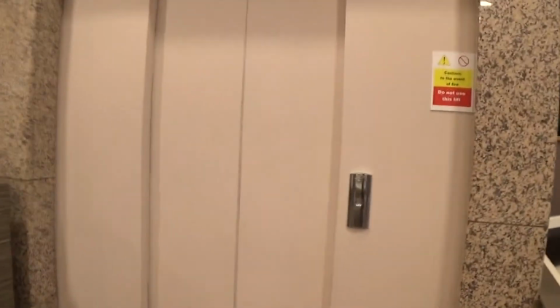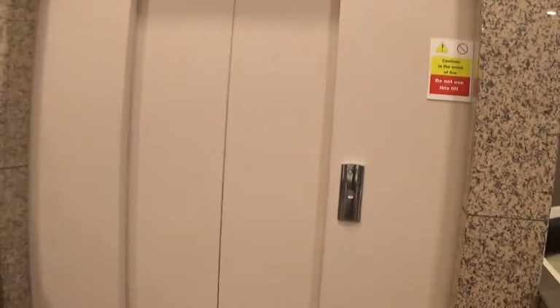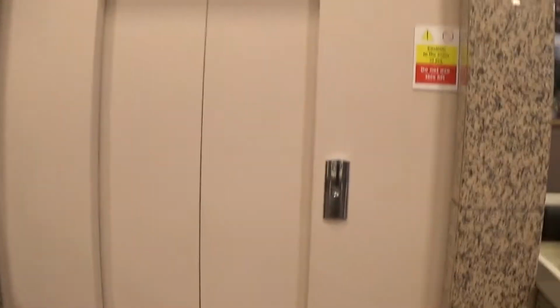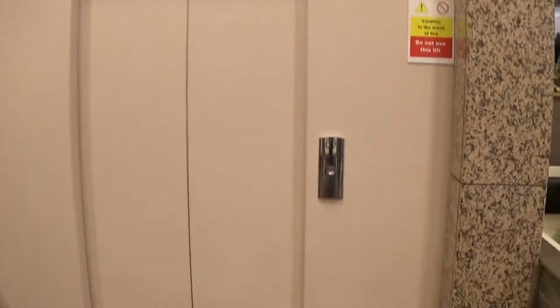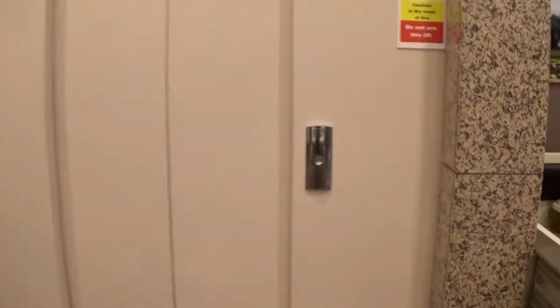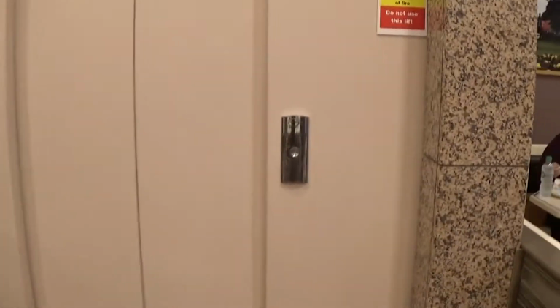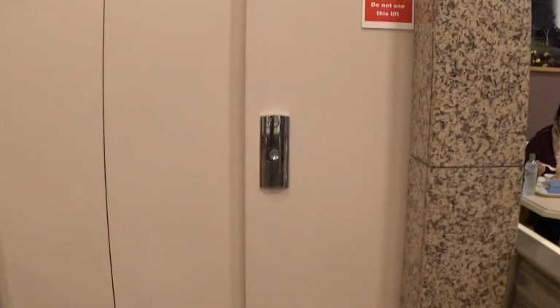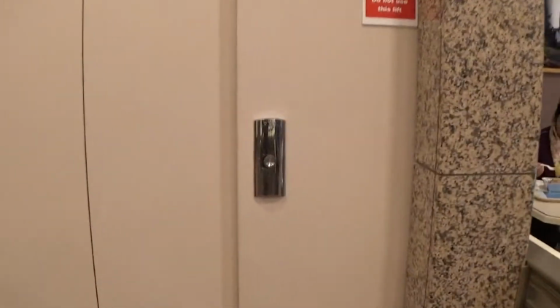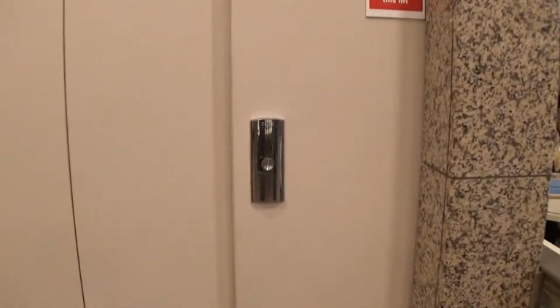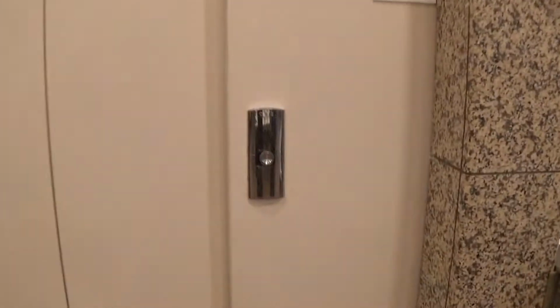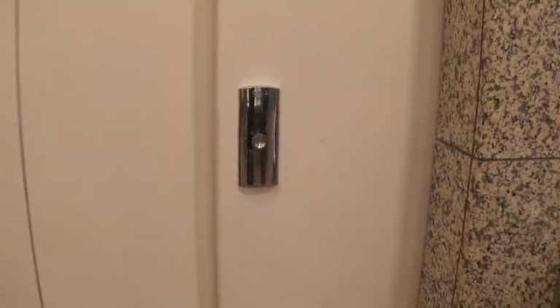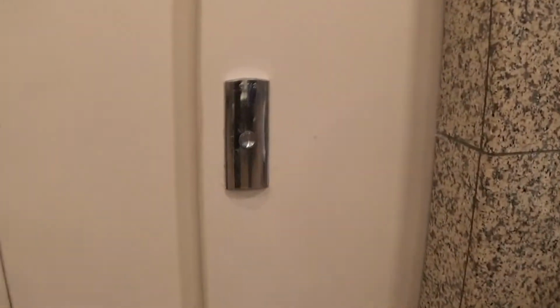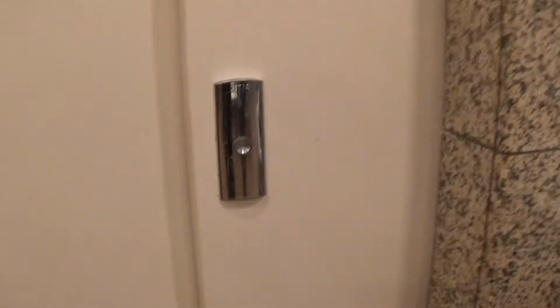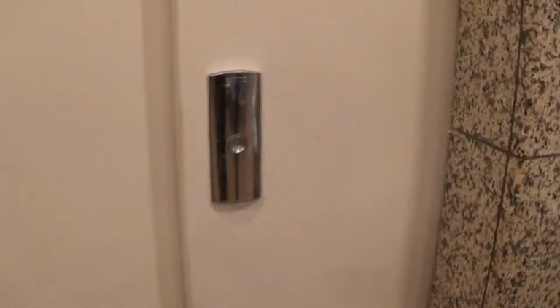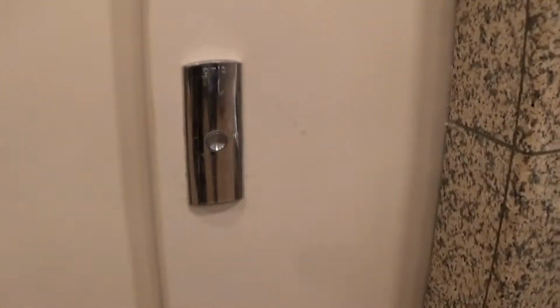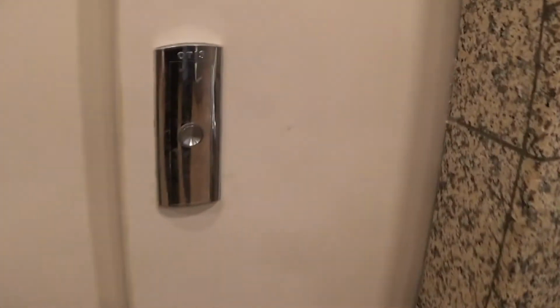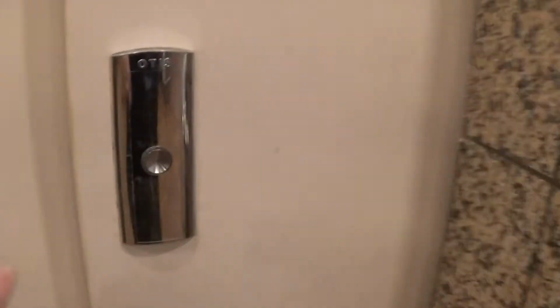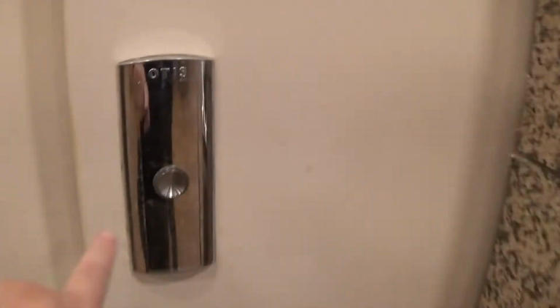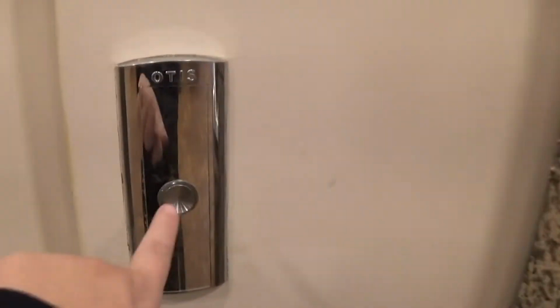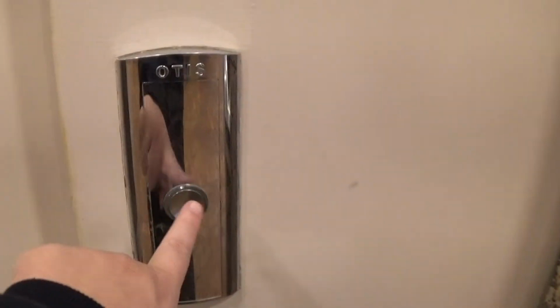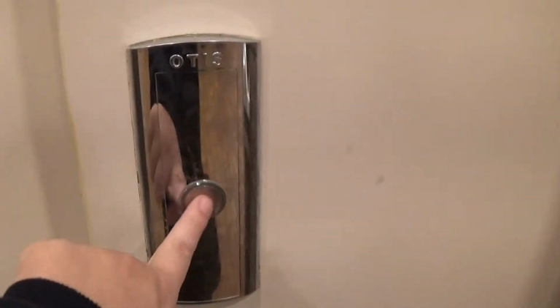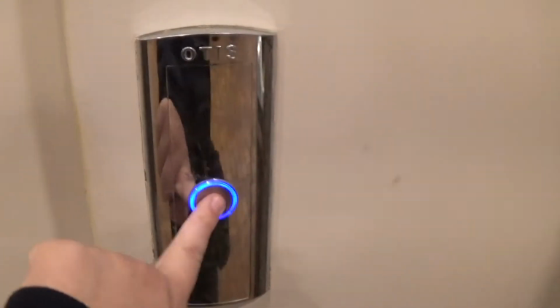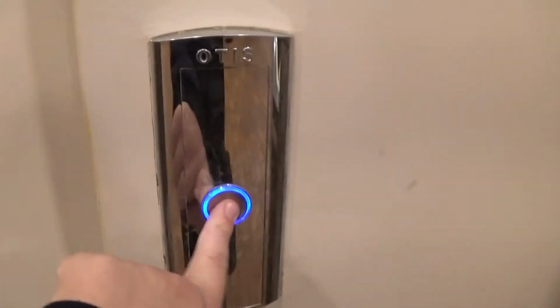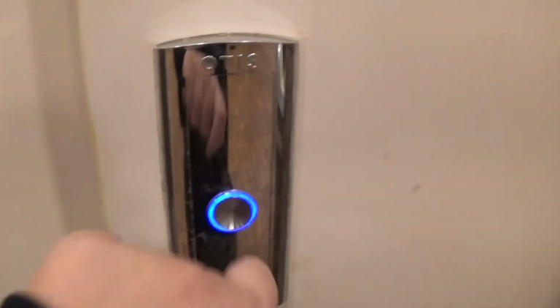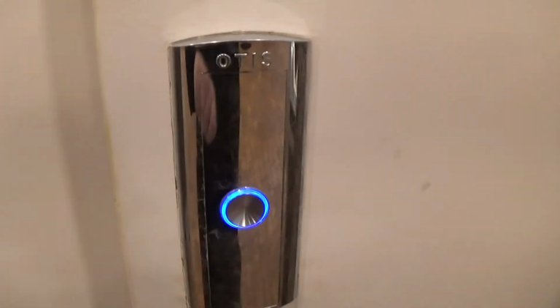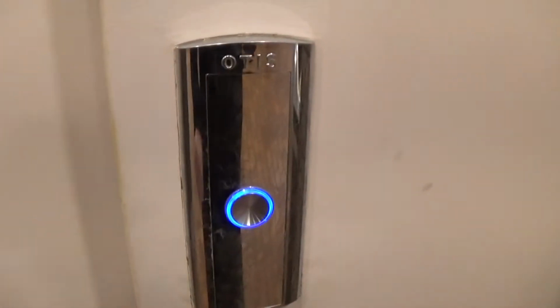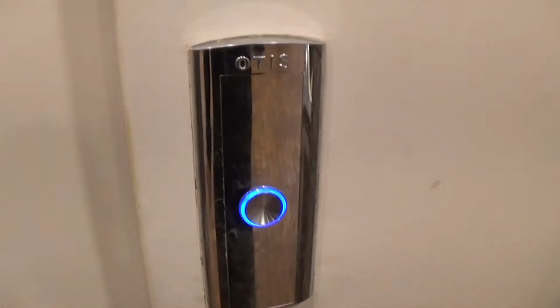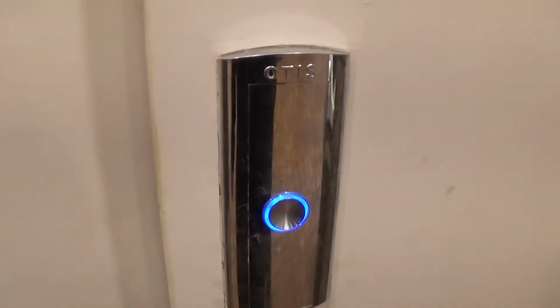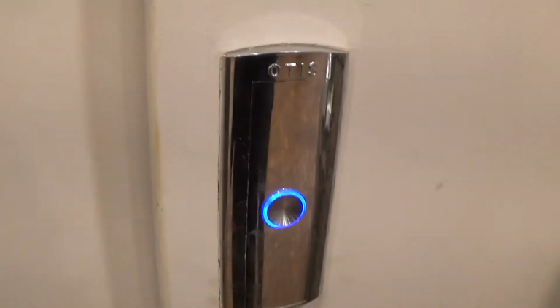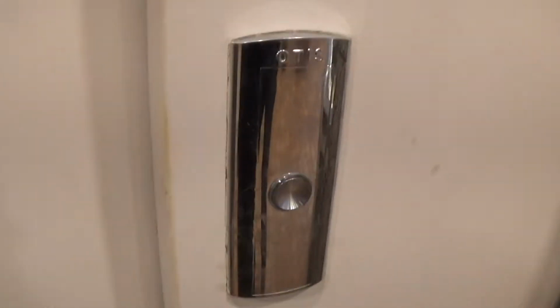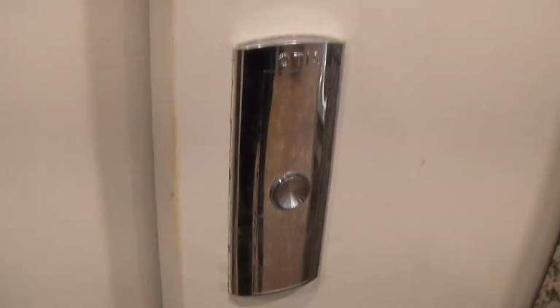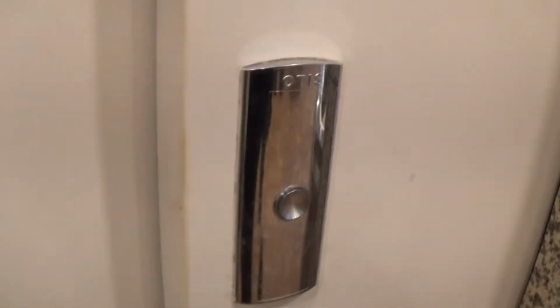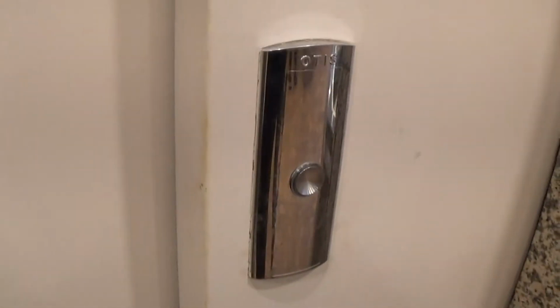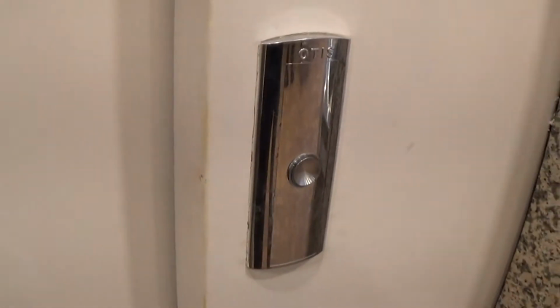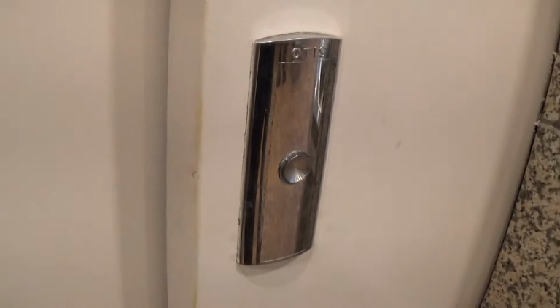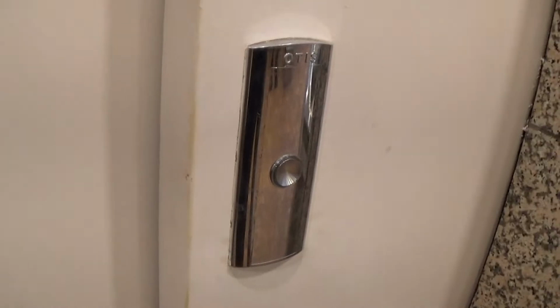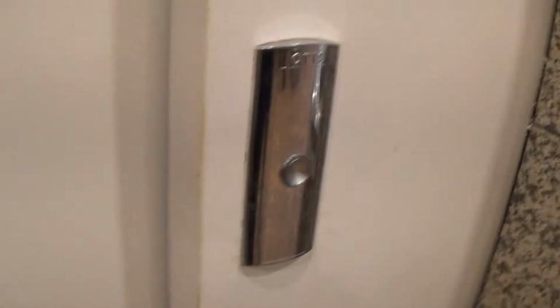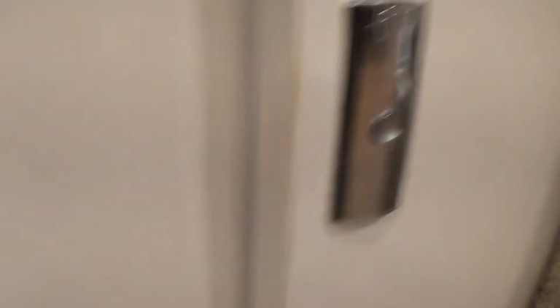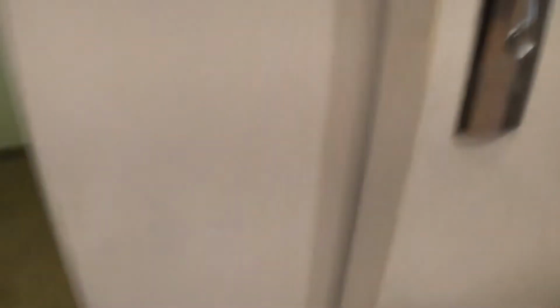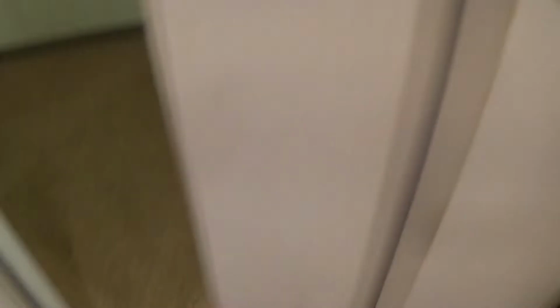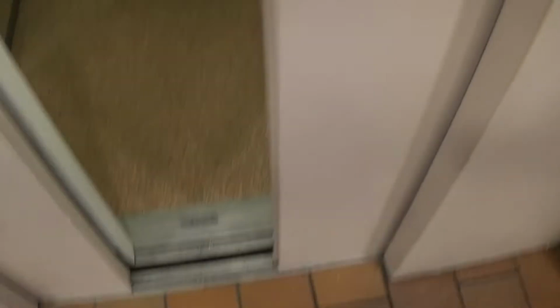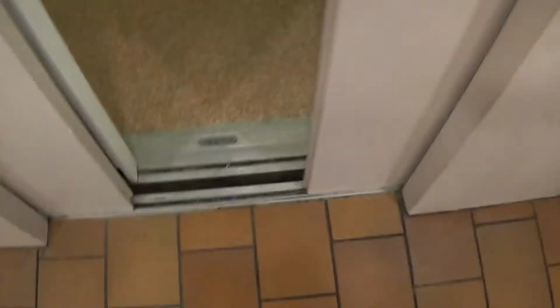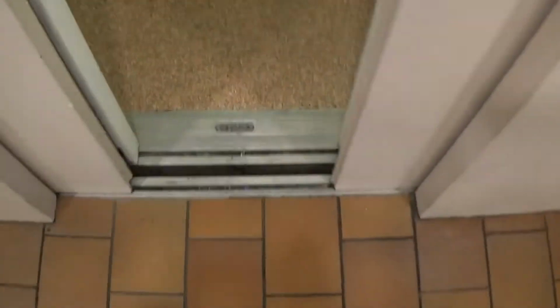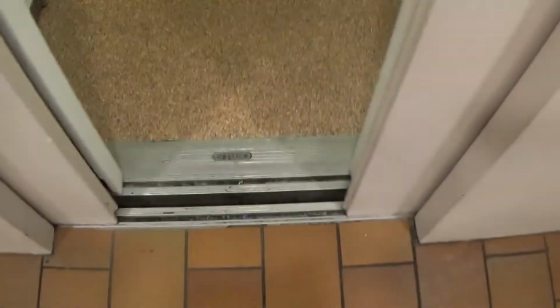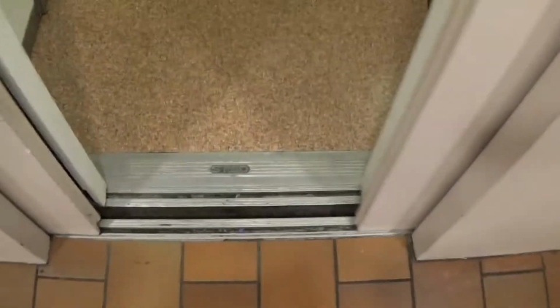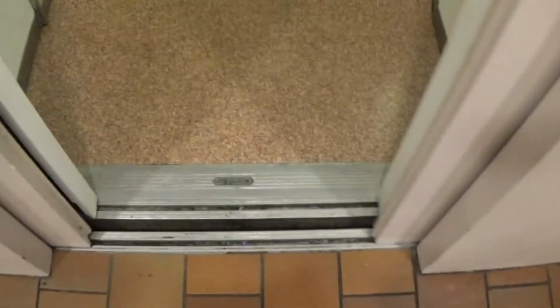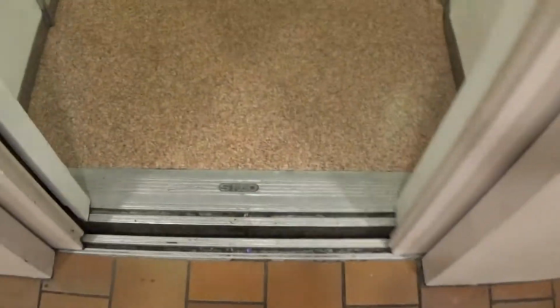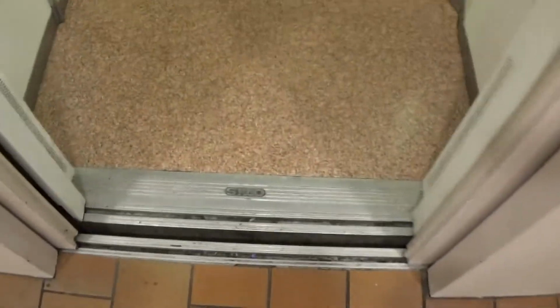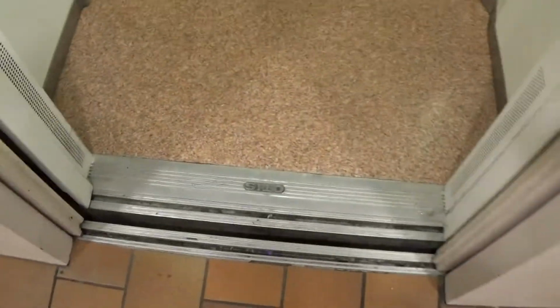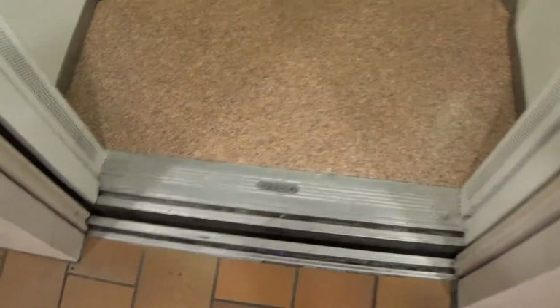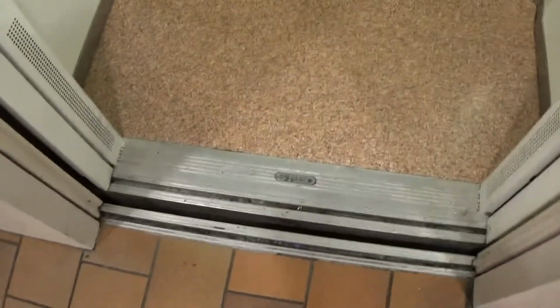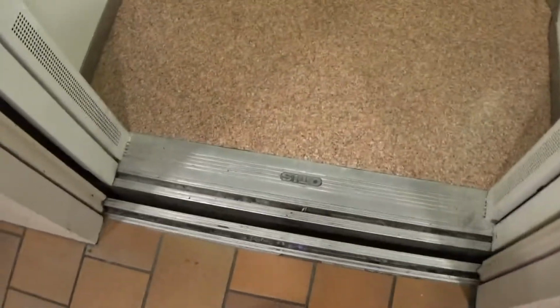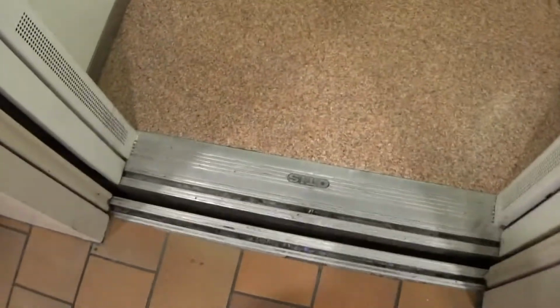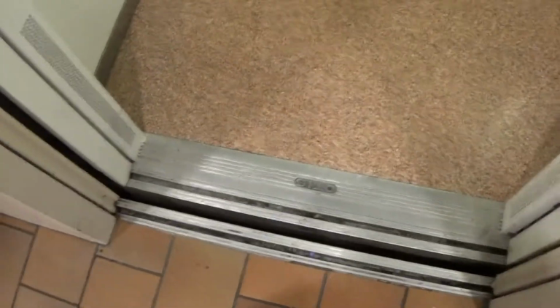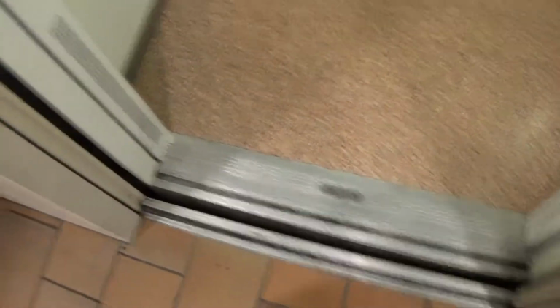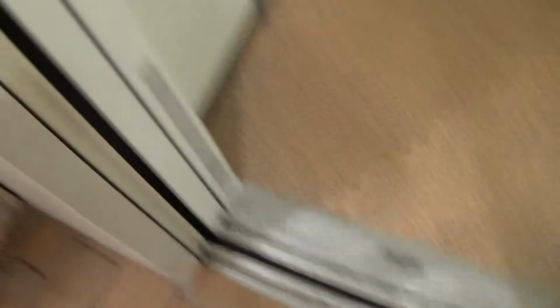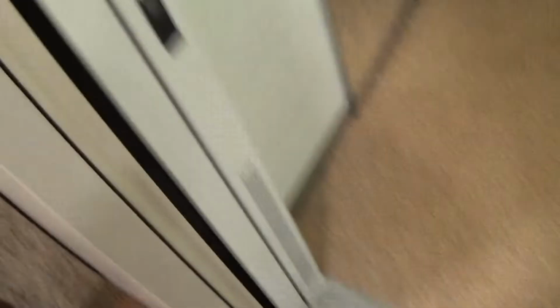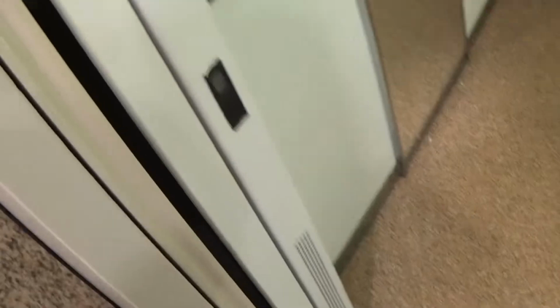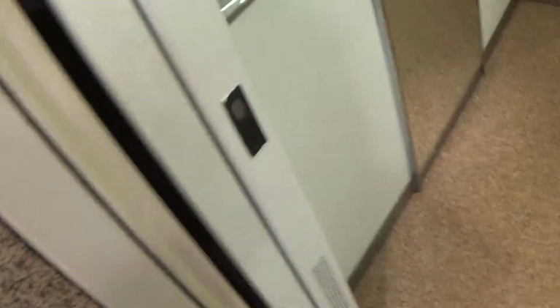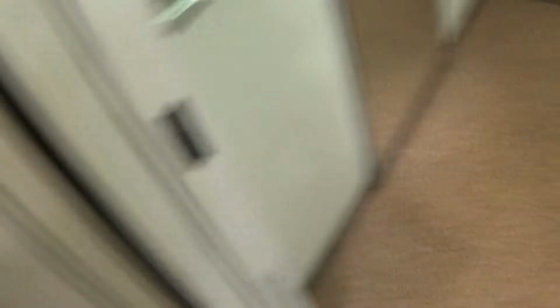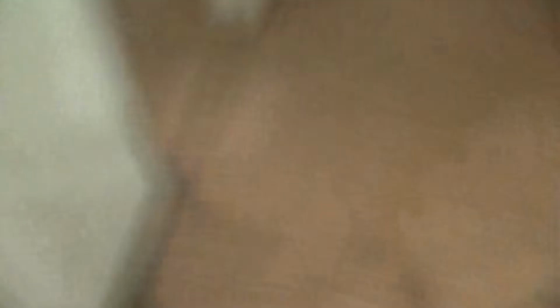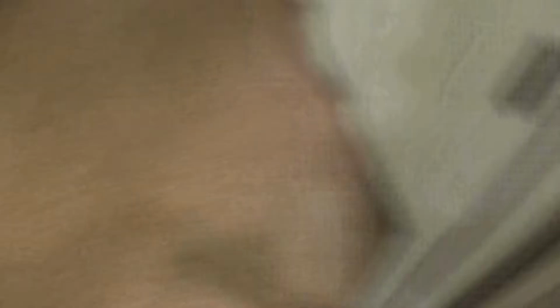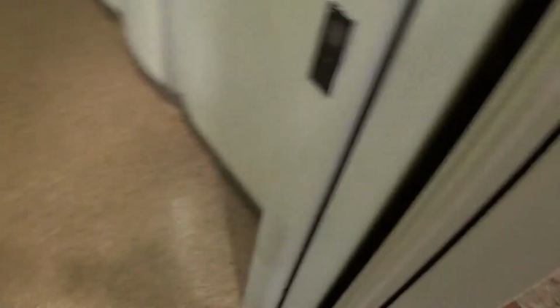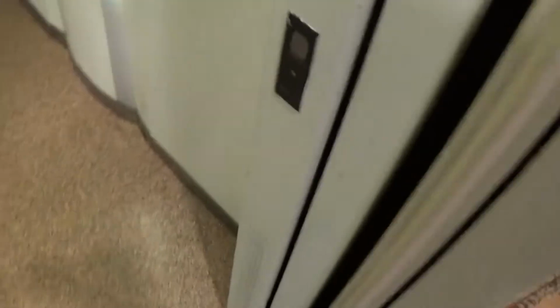This is the elevator at the Fartox Warpoint. It's an Otis 2000H hydraulic. You can see the Otis logo. Electric Eye.